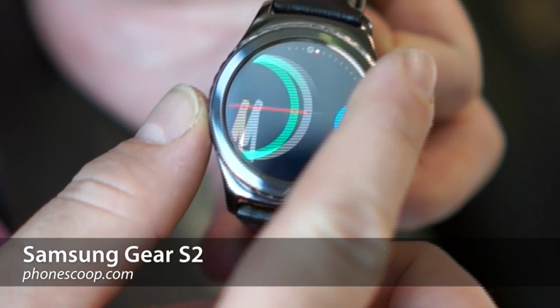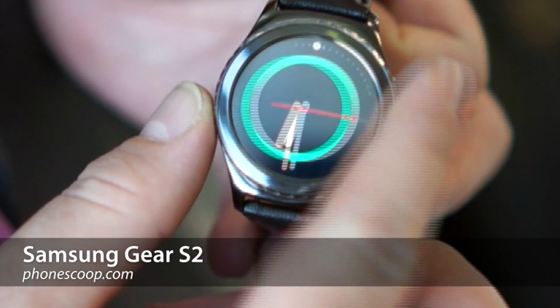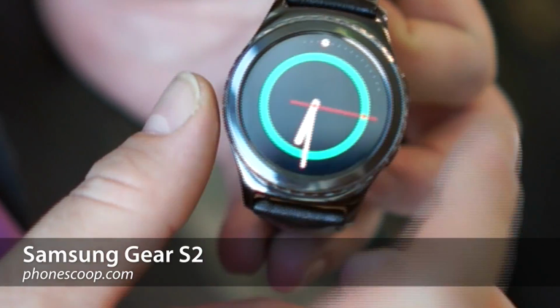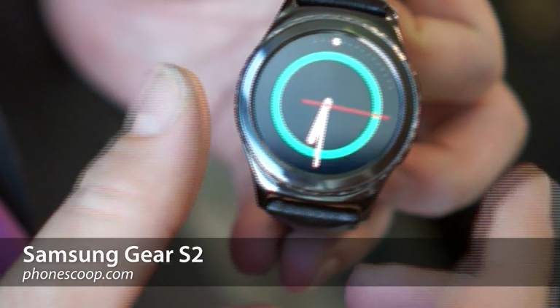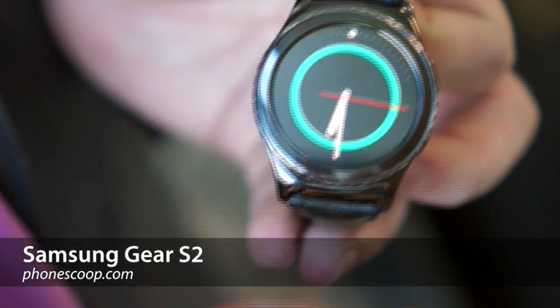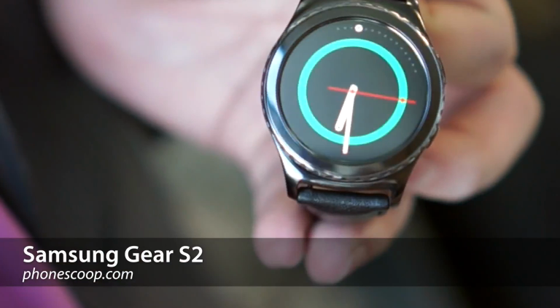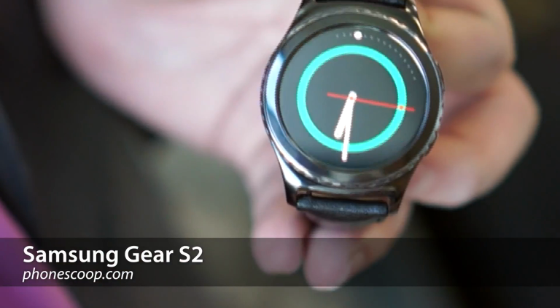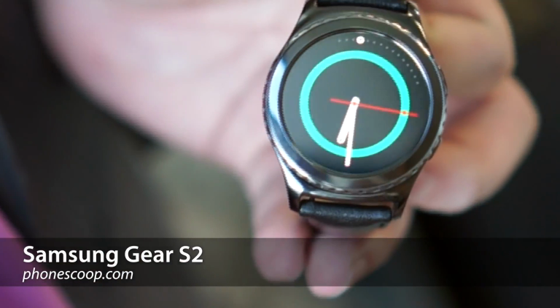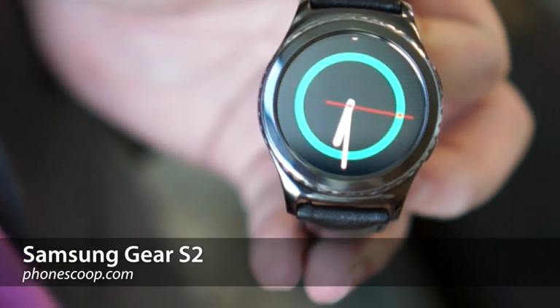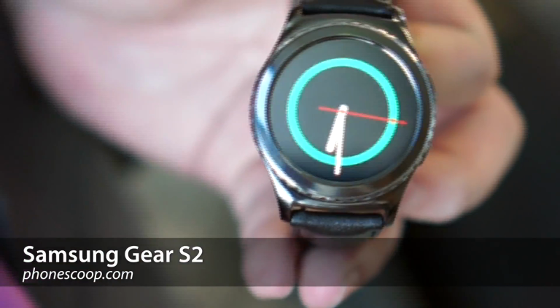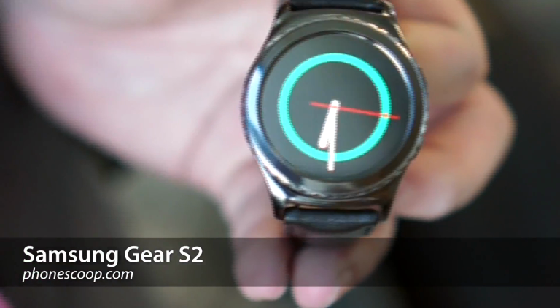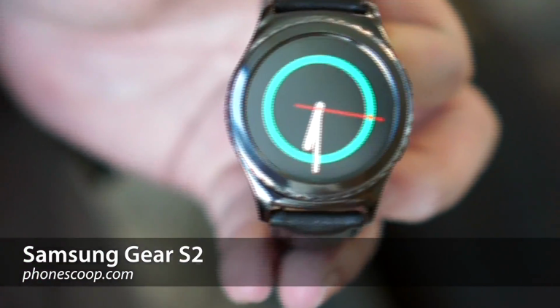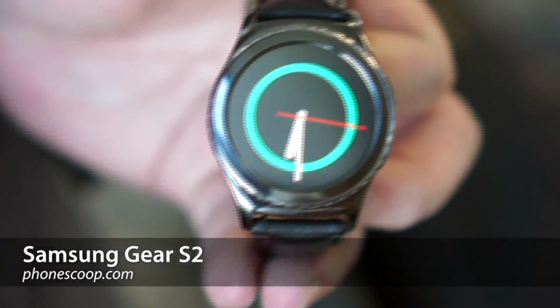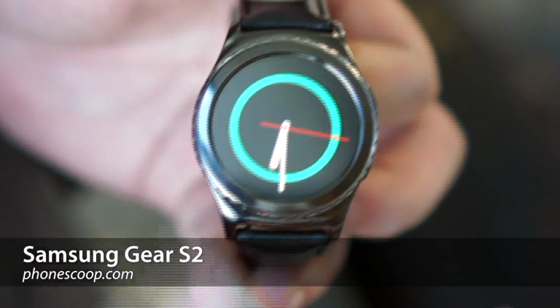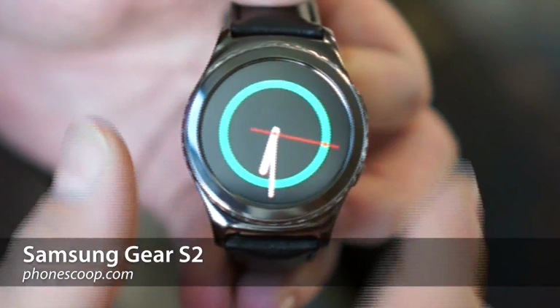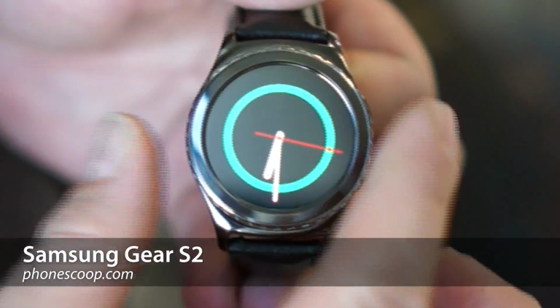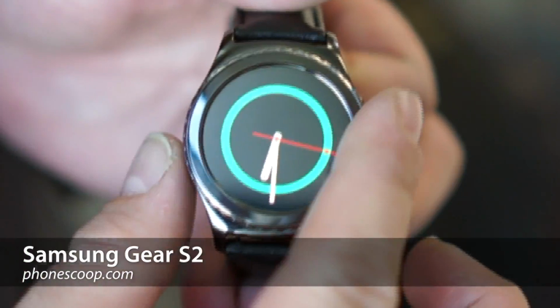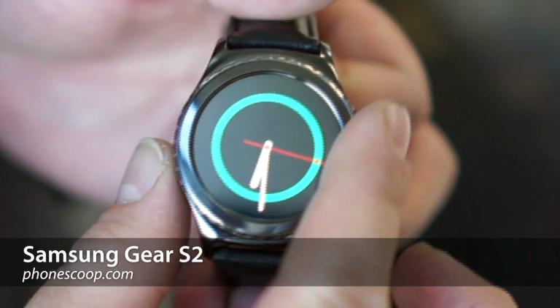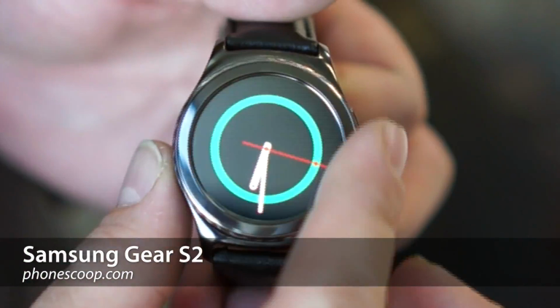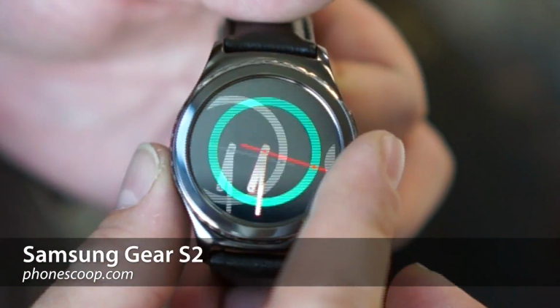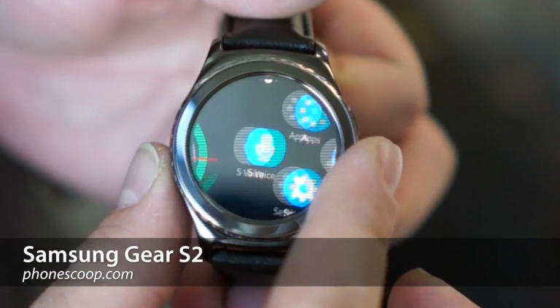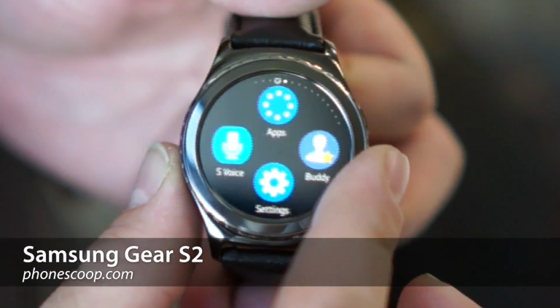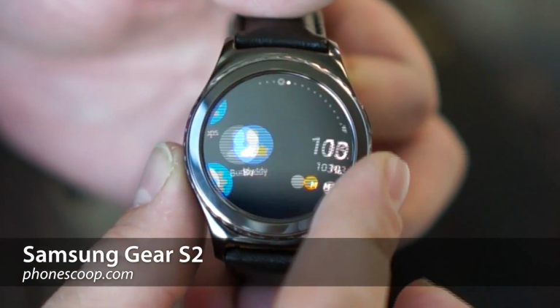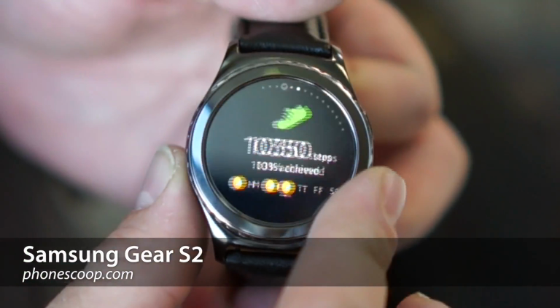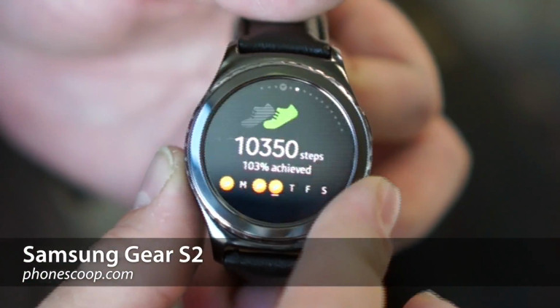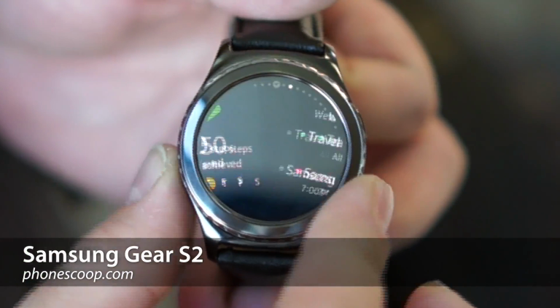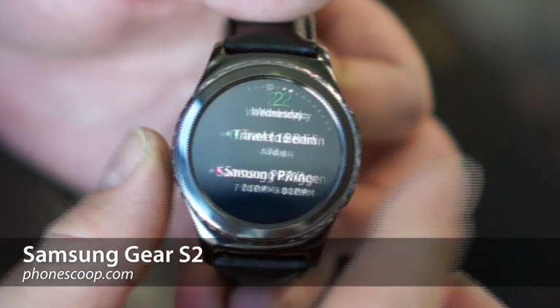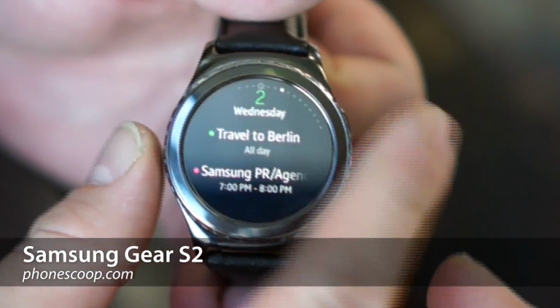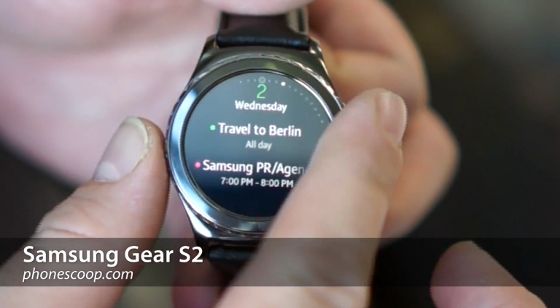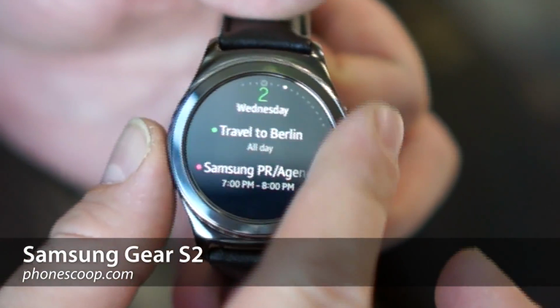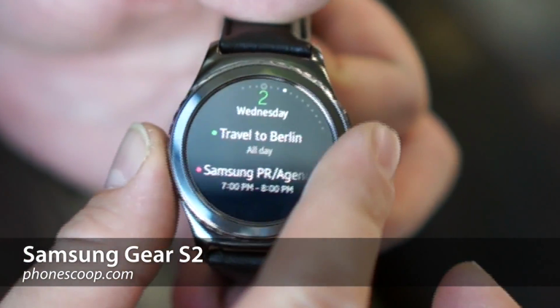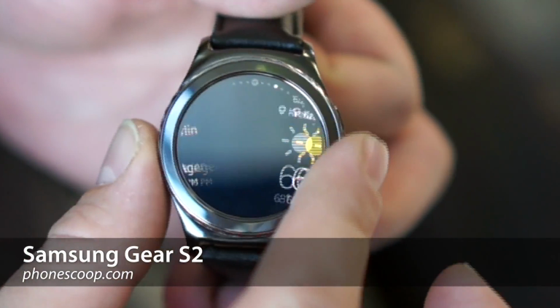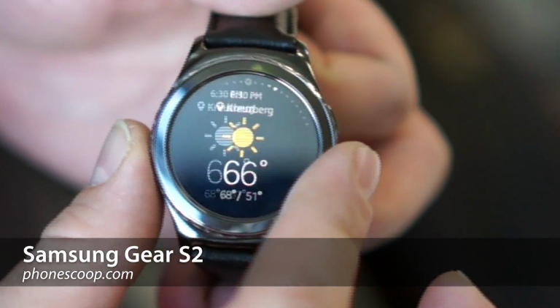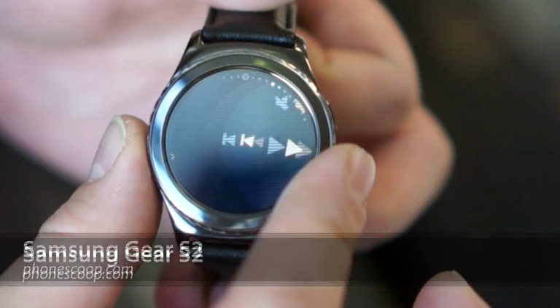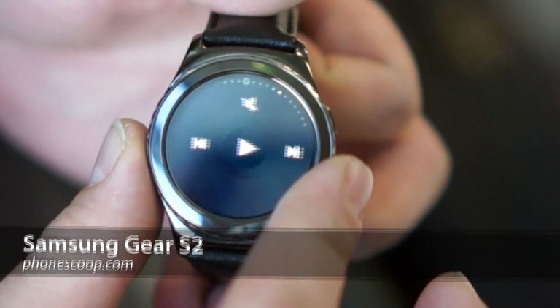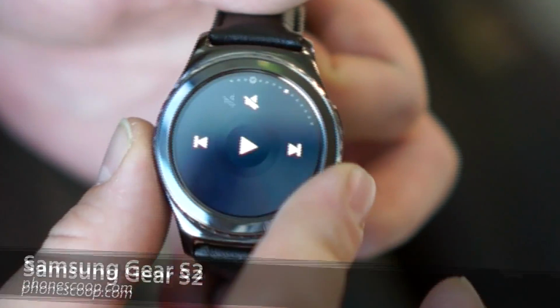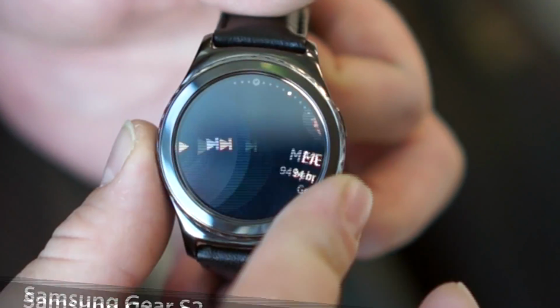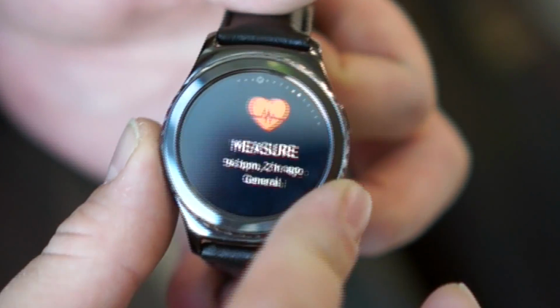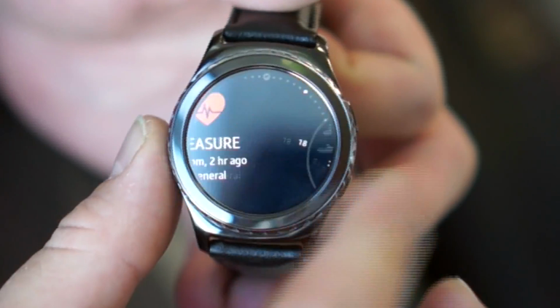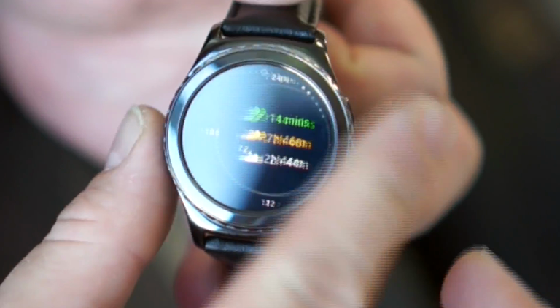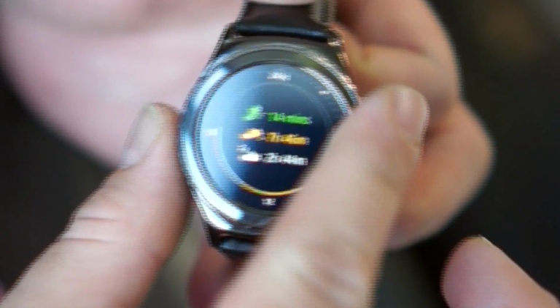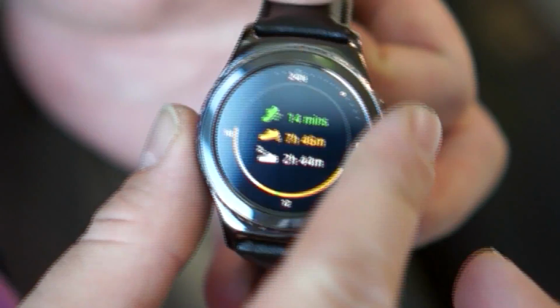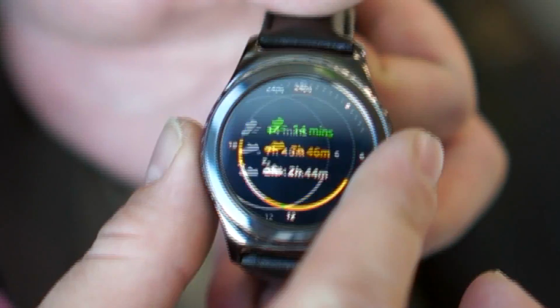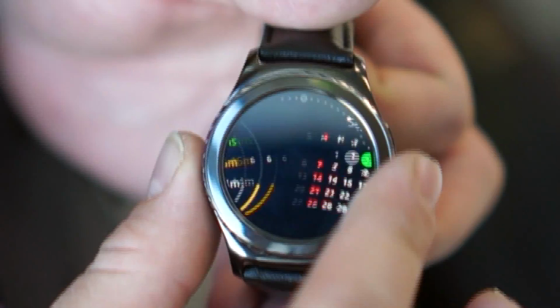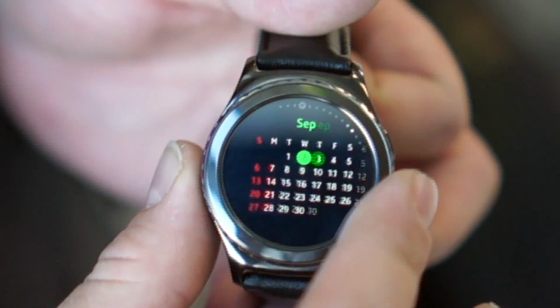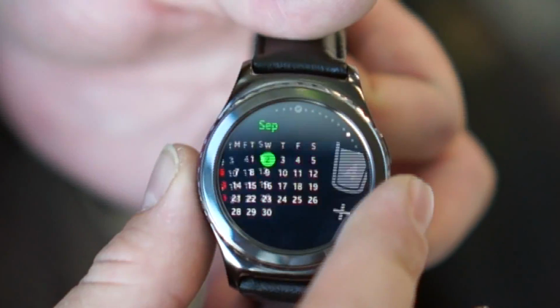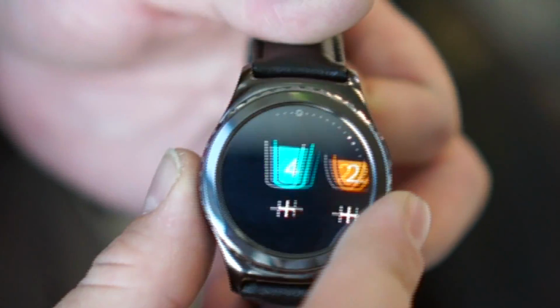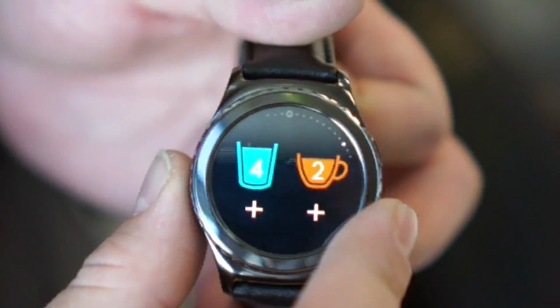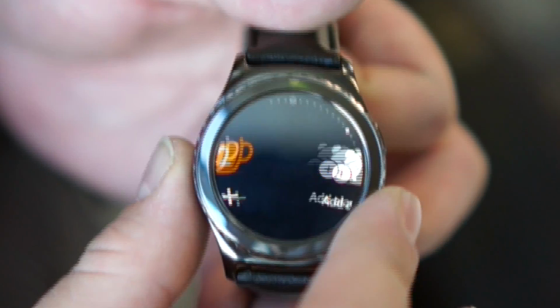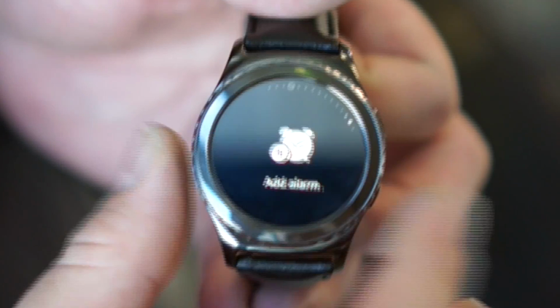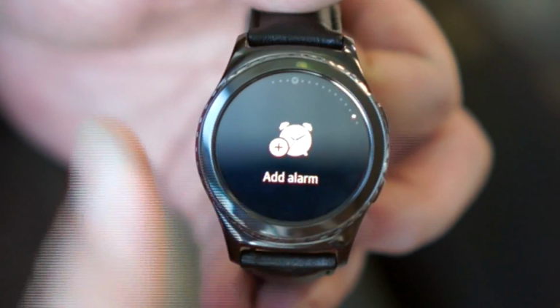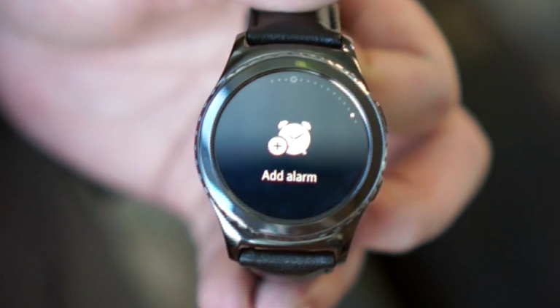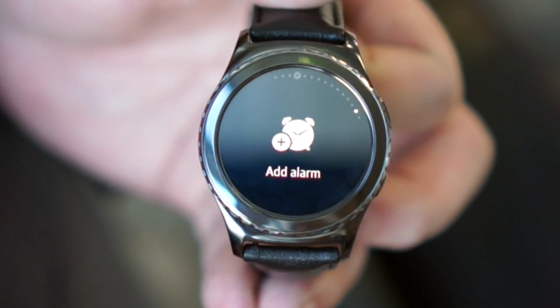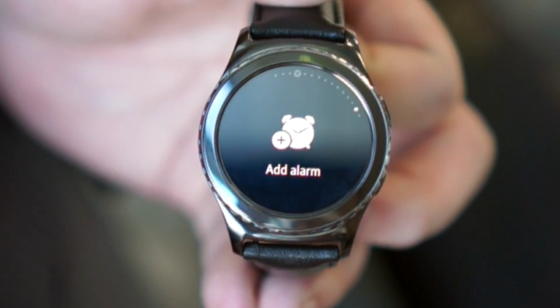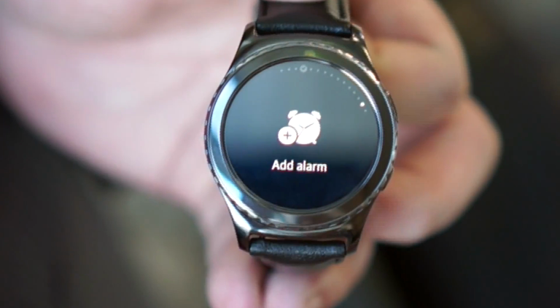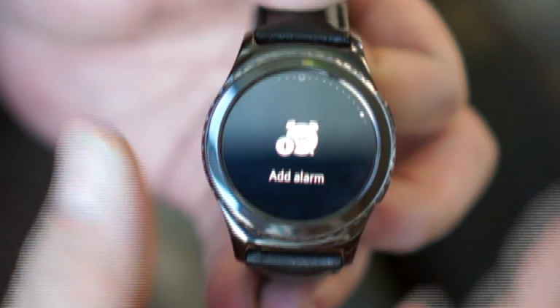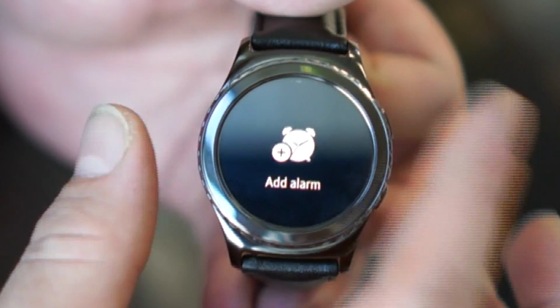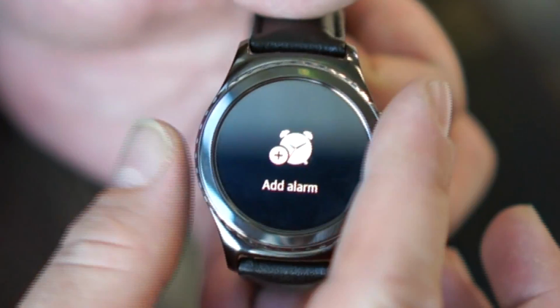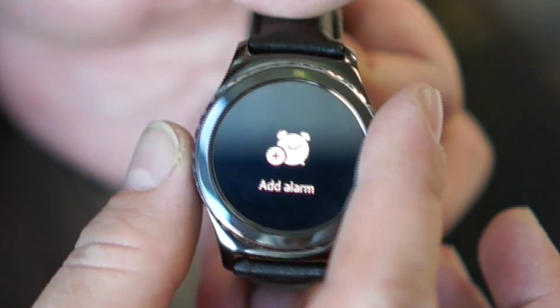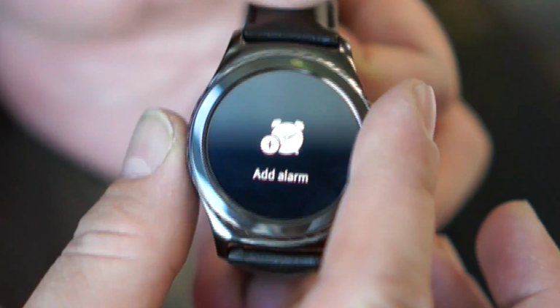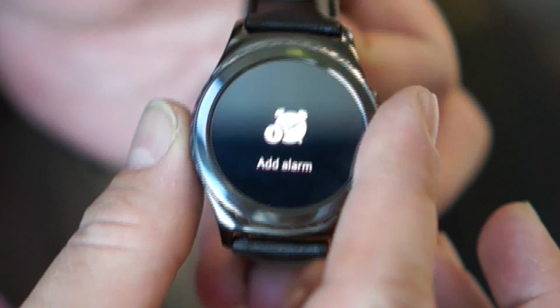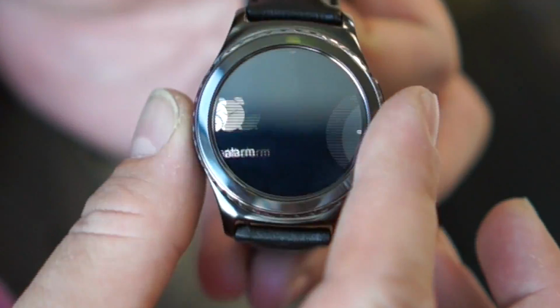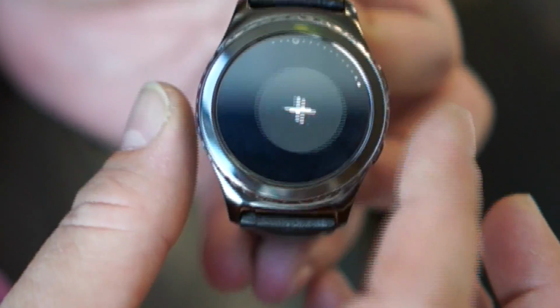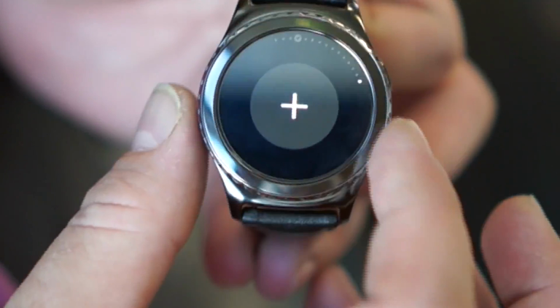So here's the Gear S2. It's got this really cool rotating bezel, which is really the signature feature of the watch.